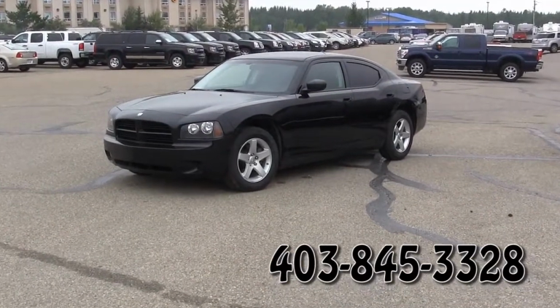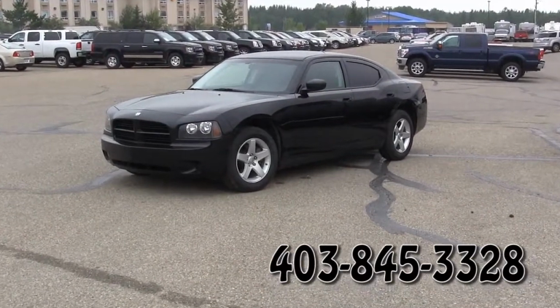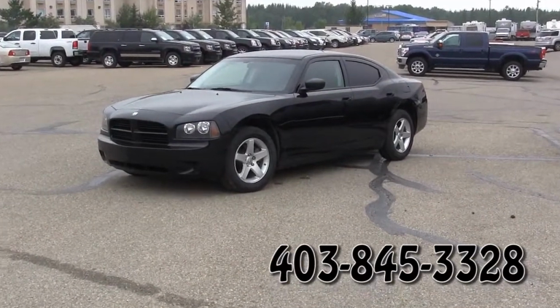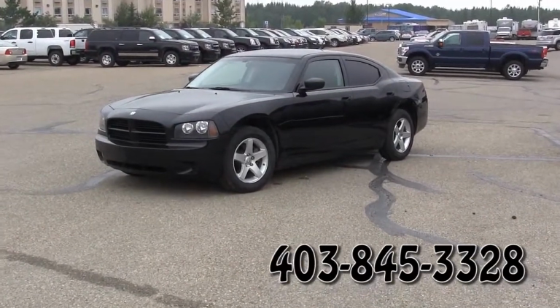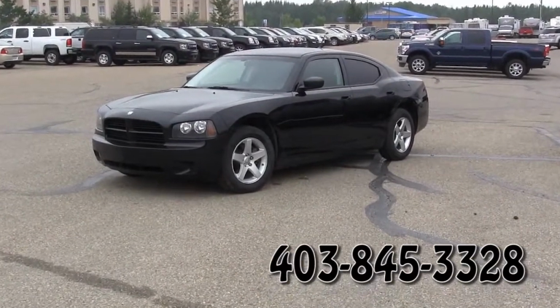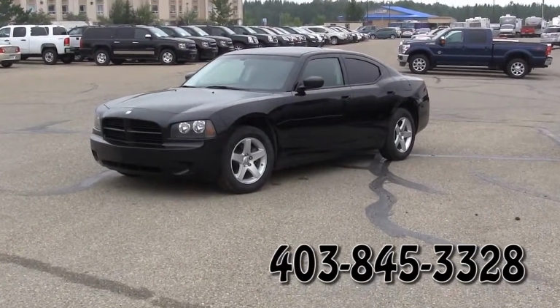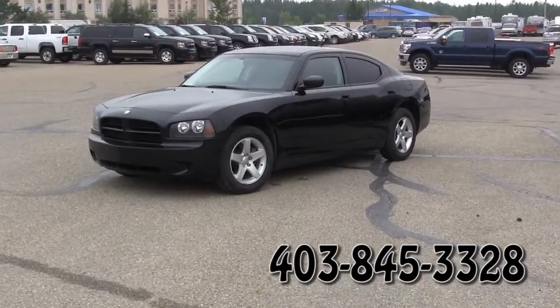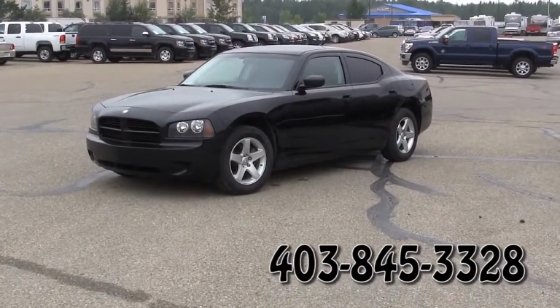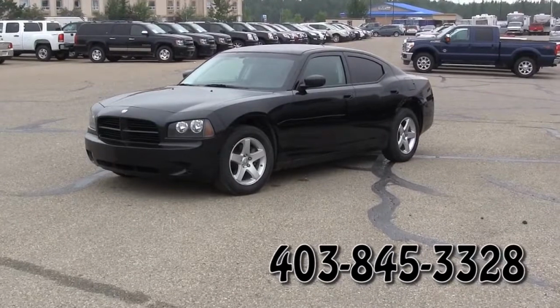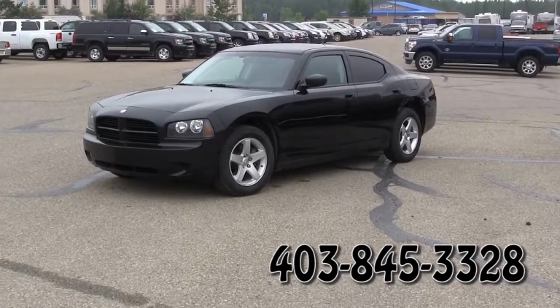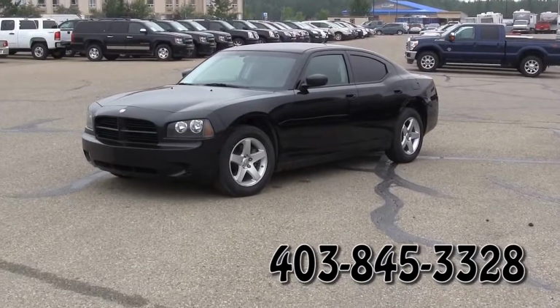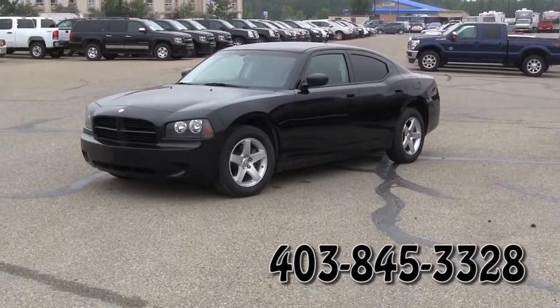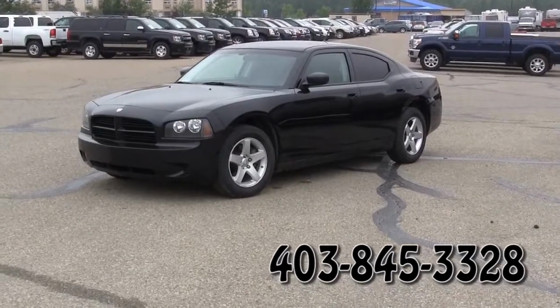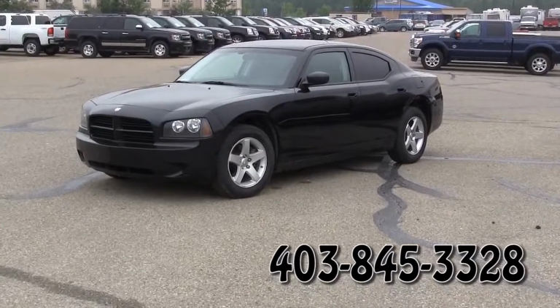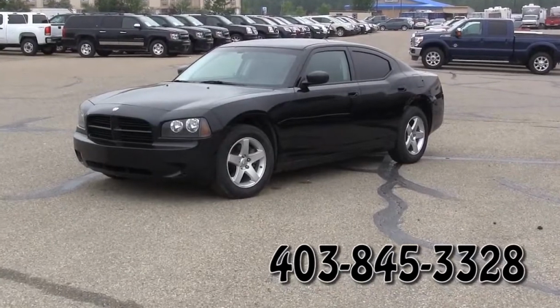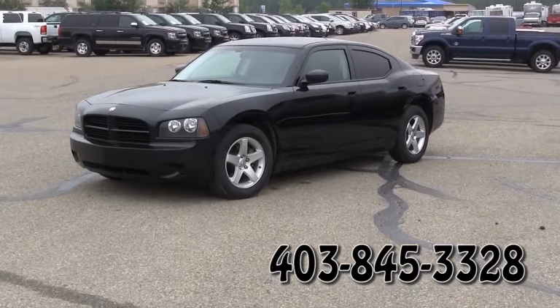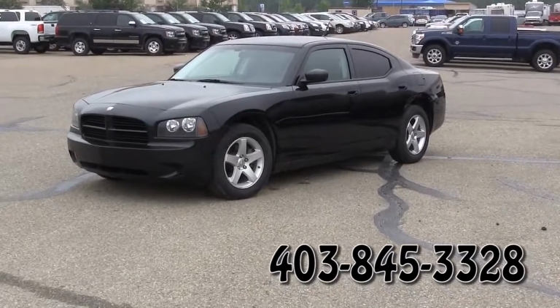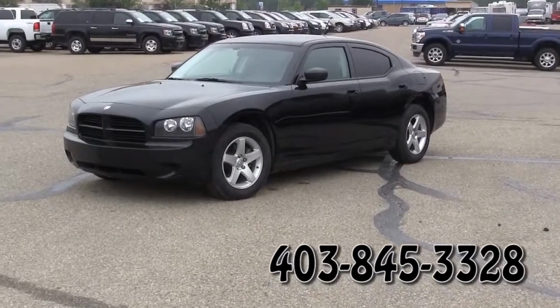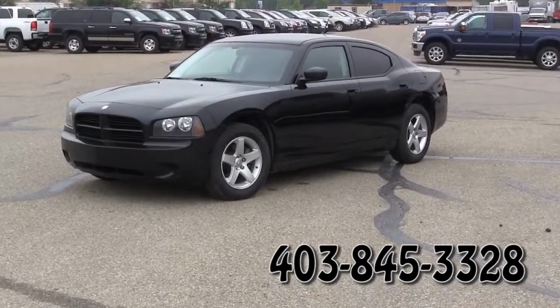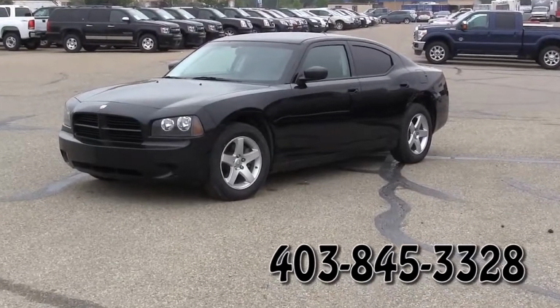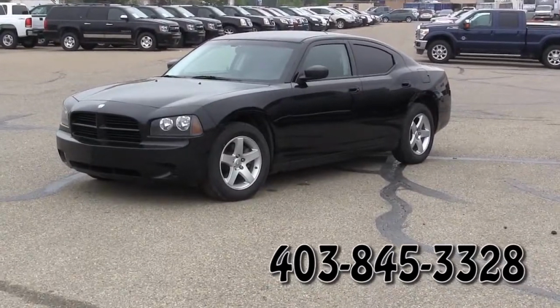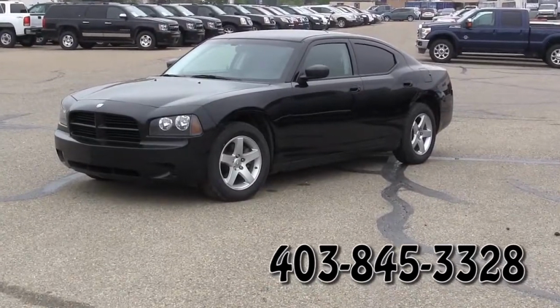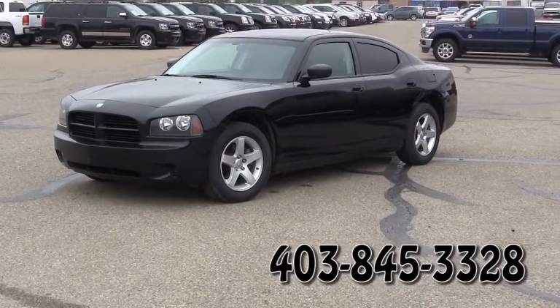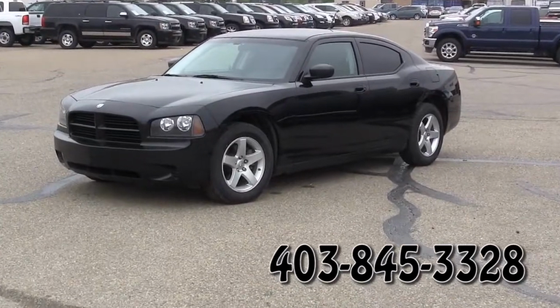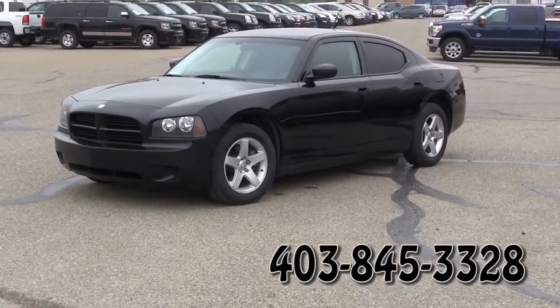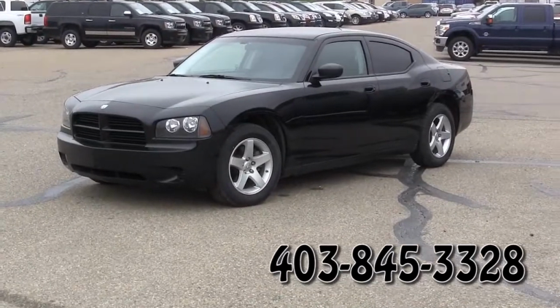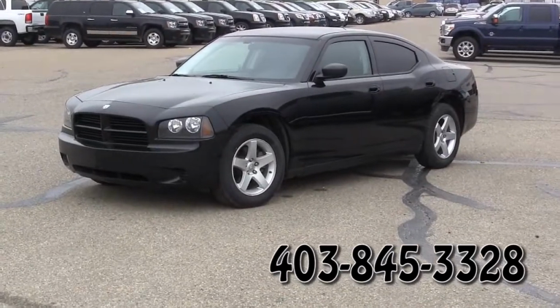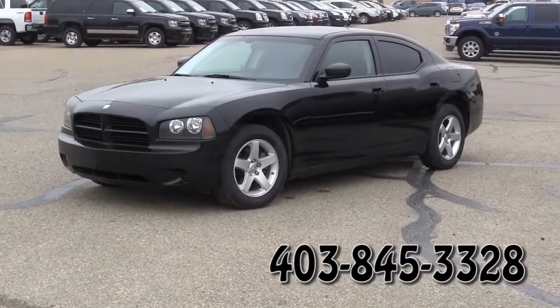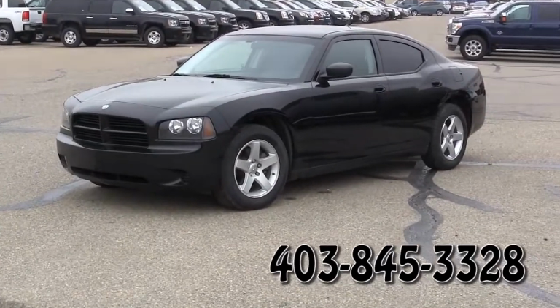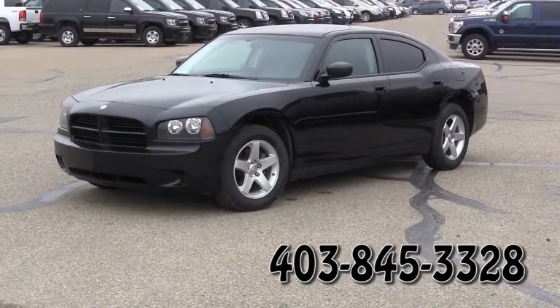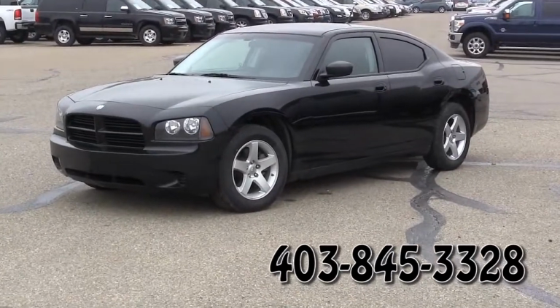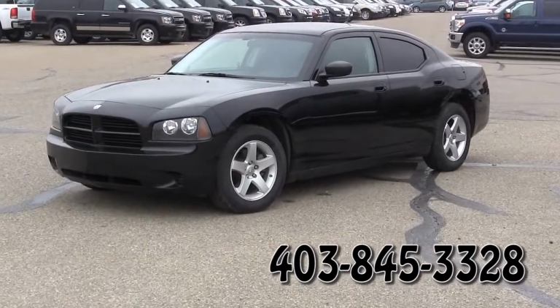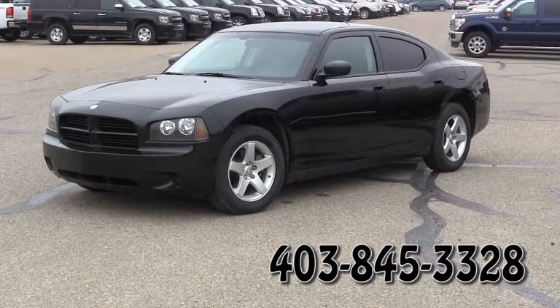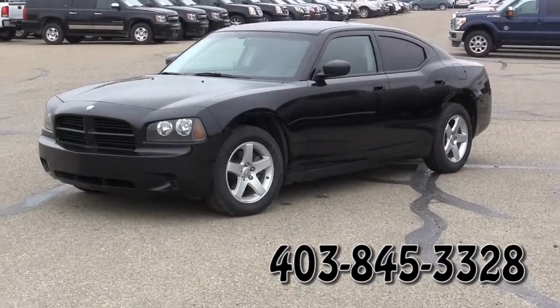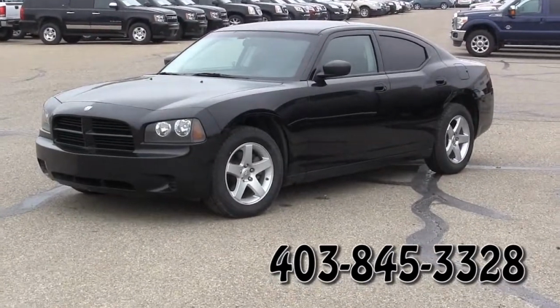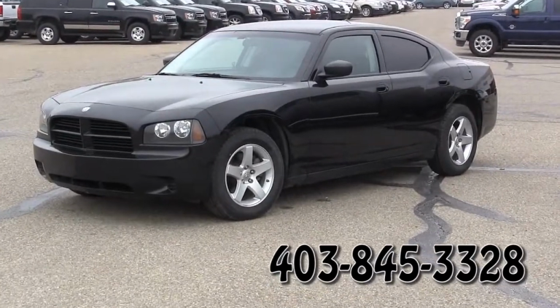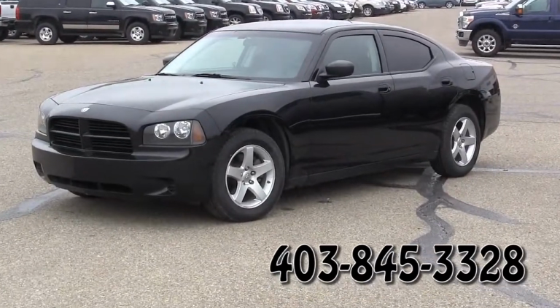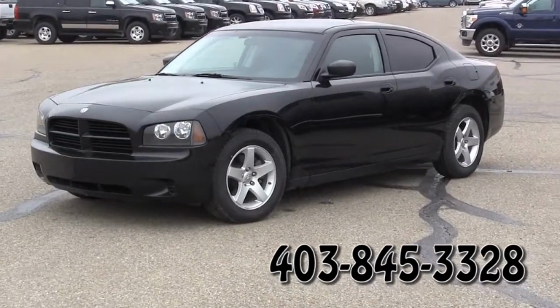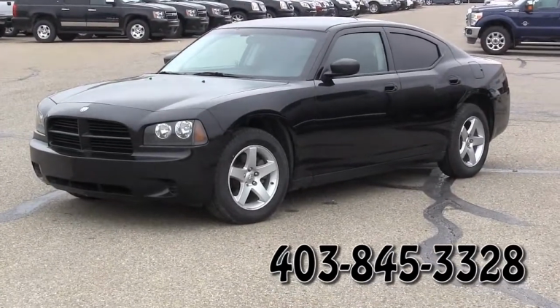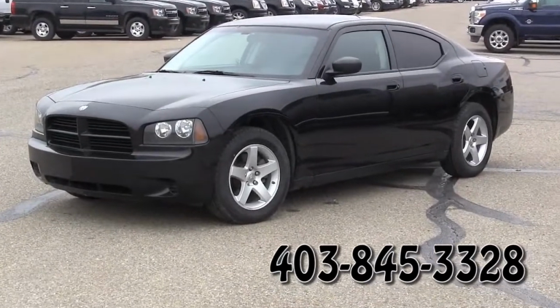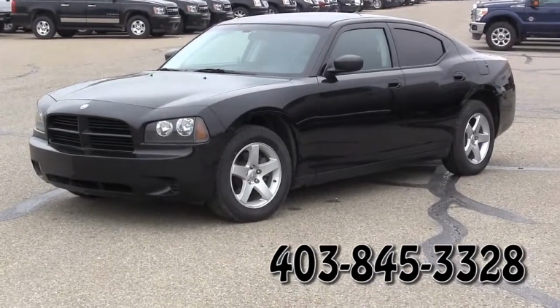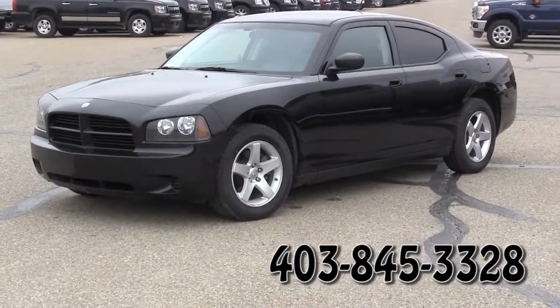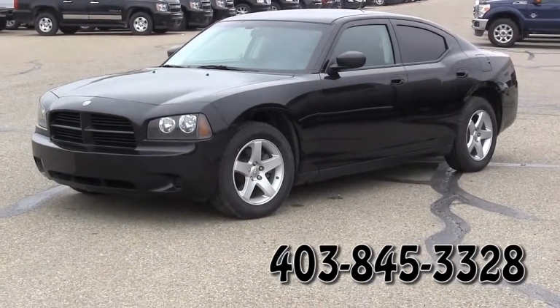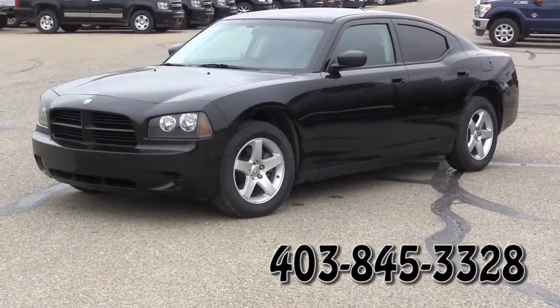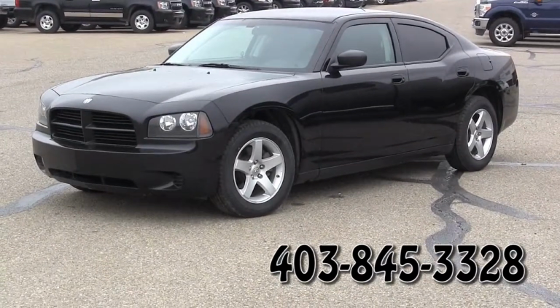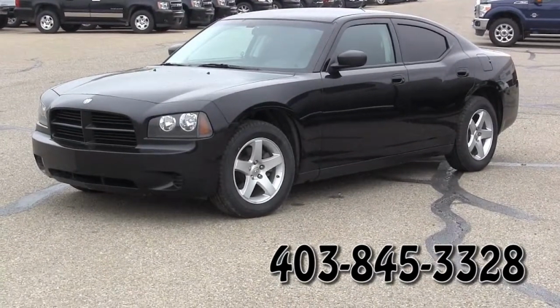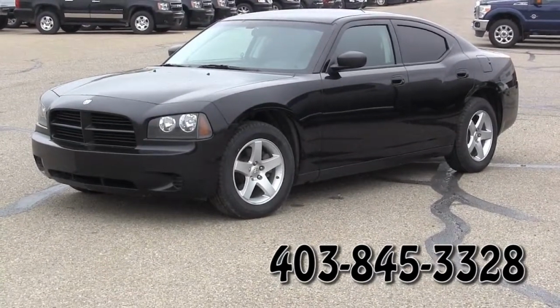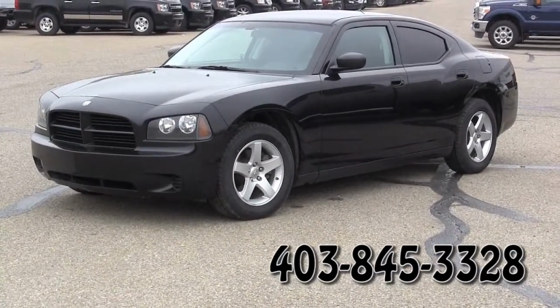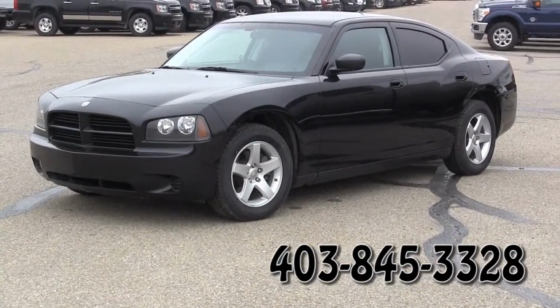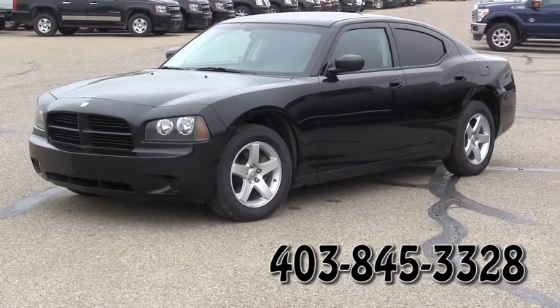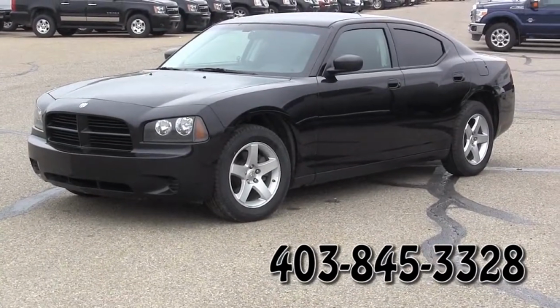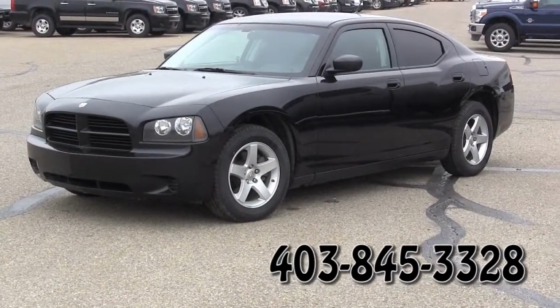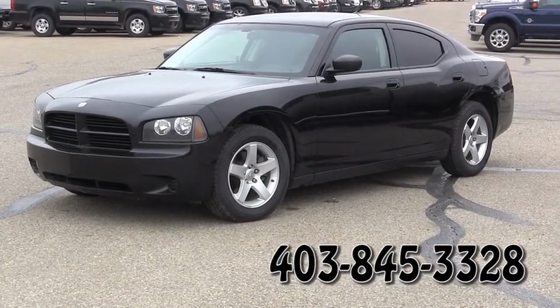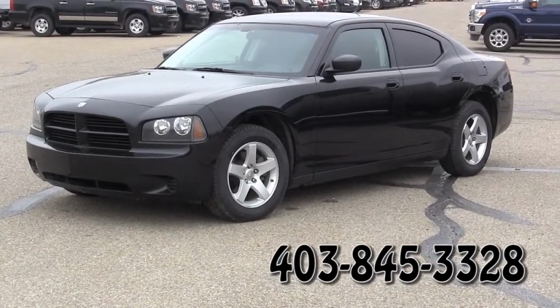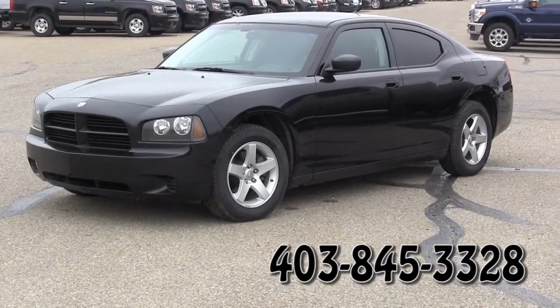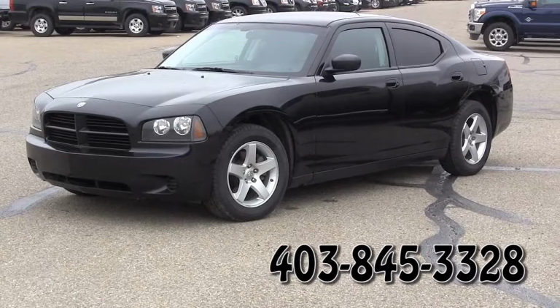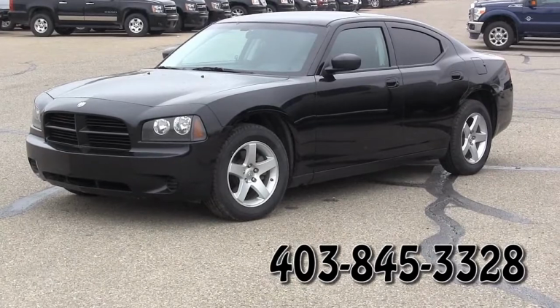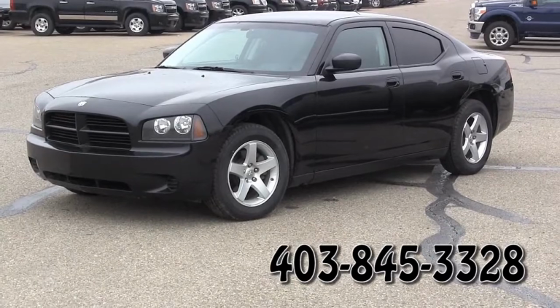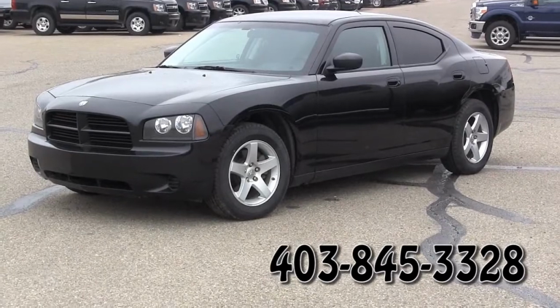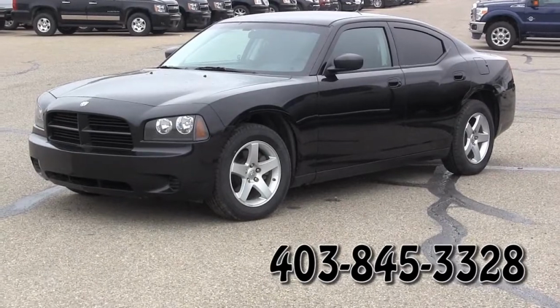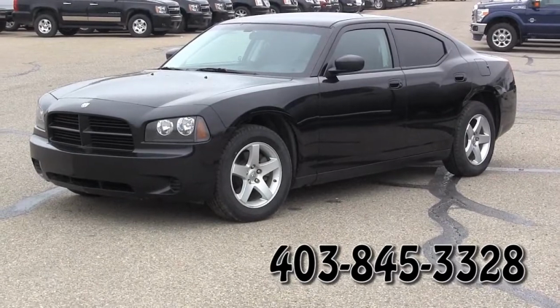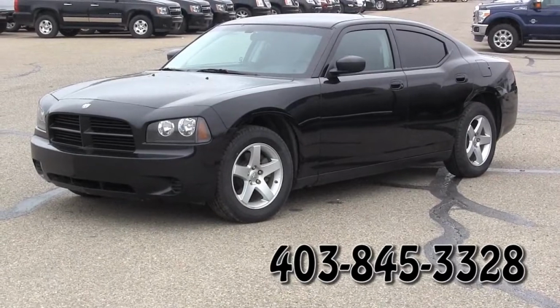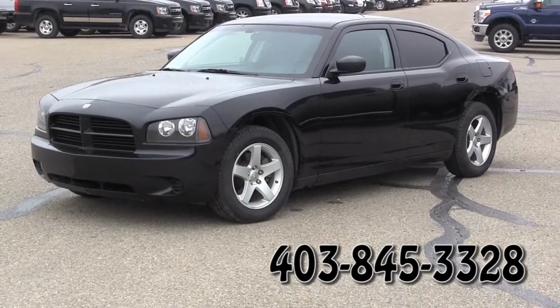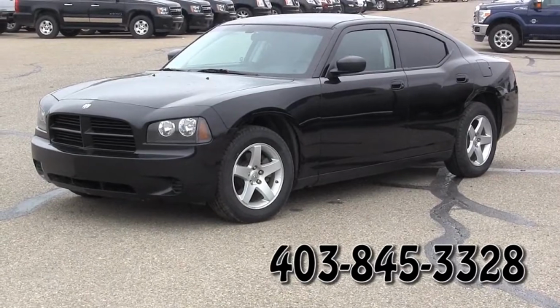For more information please contact Edwards Garage located in Rocky Mountain House, Alberta. Contact number: 403-845-3328.